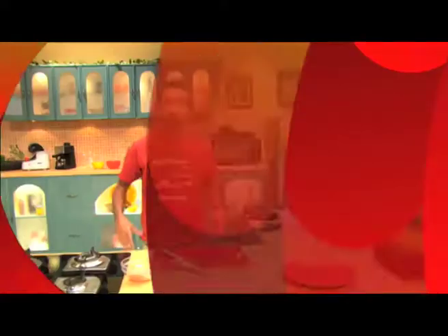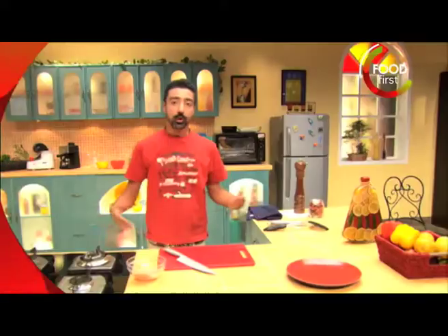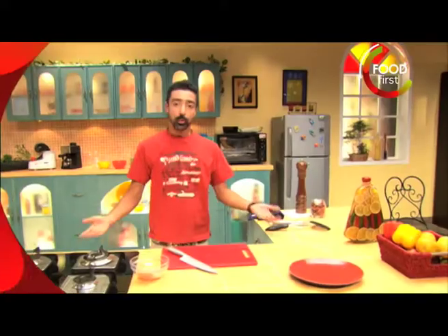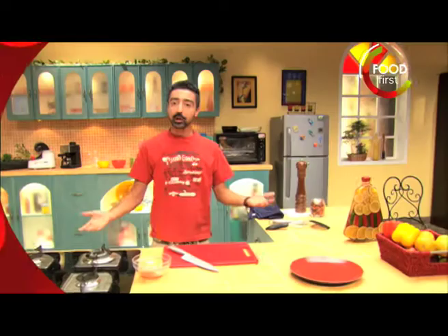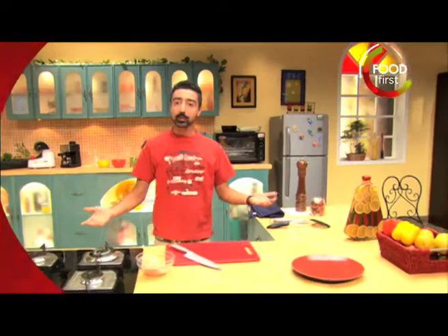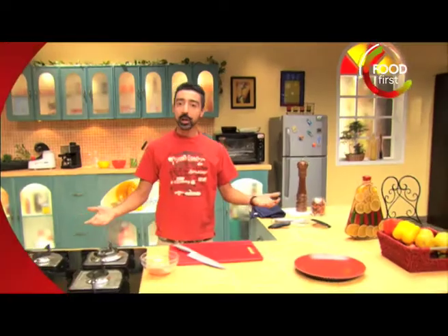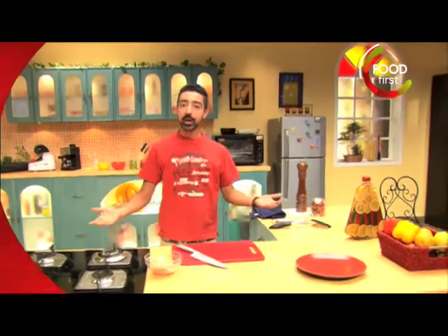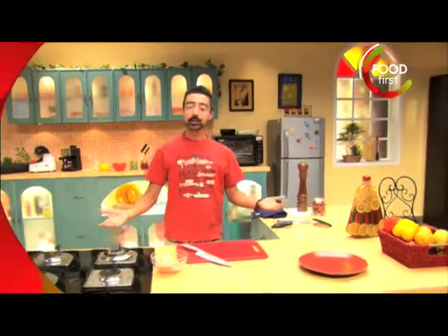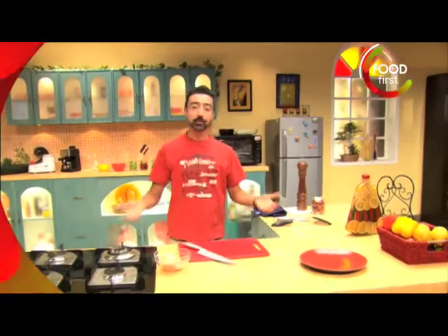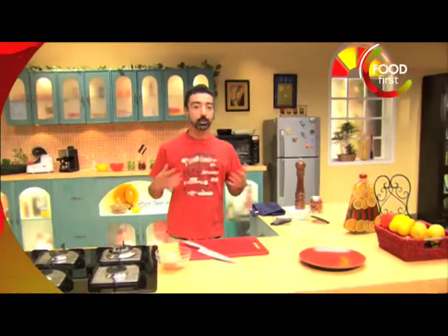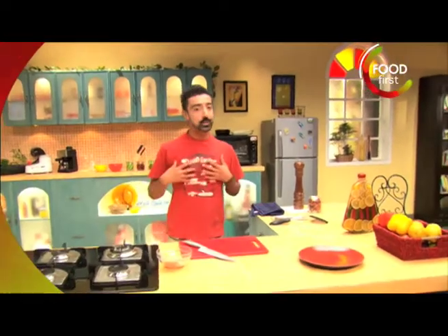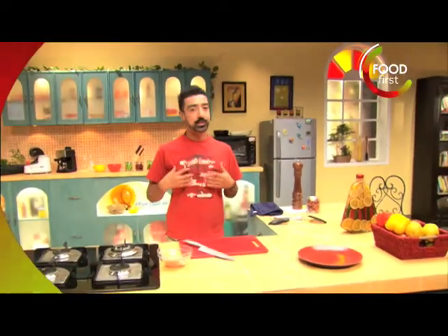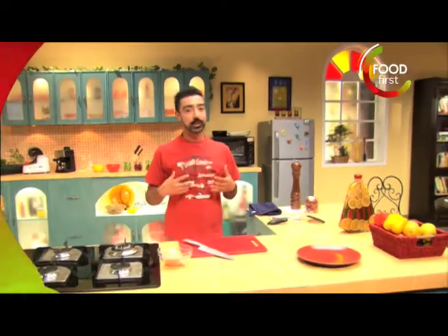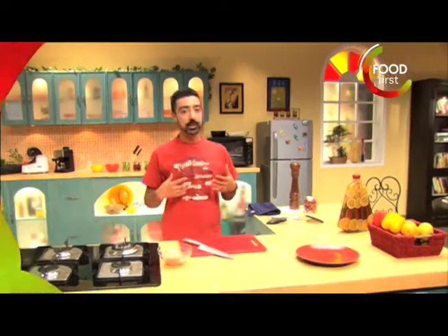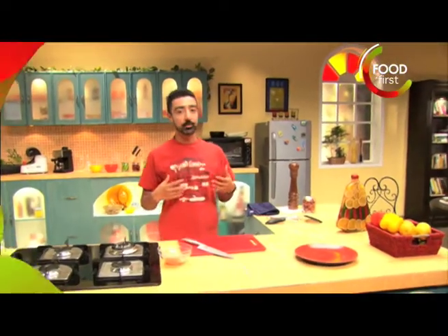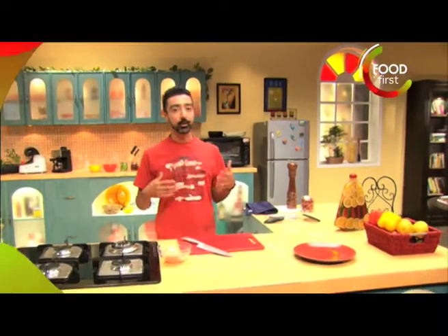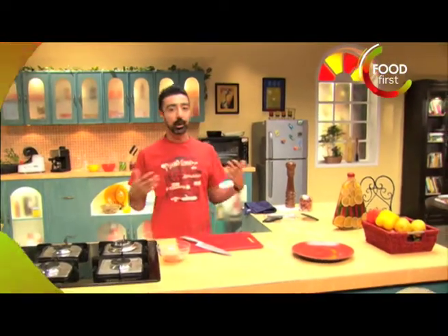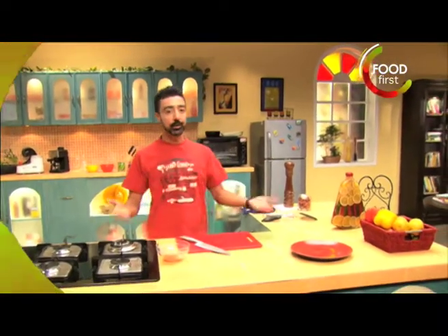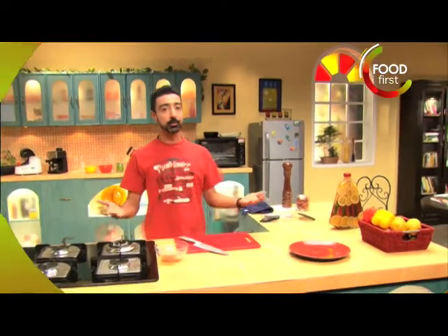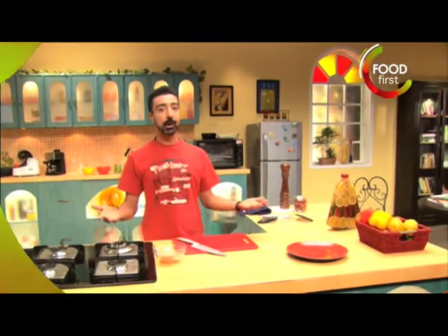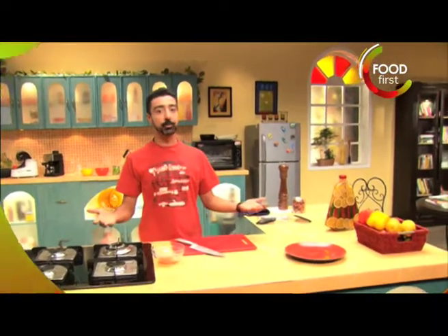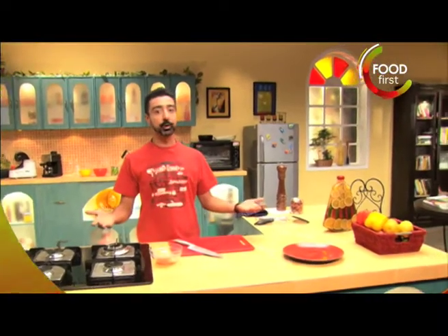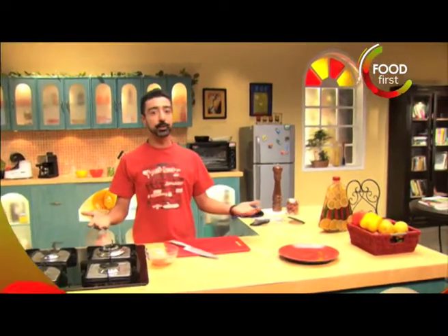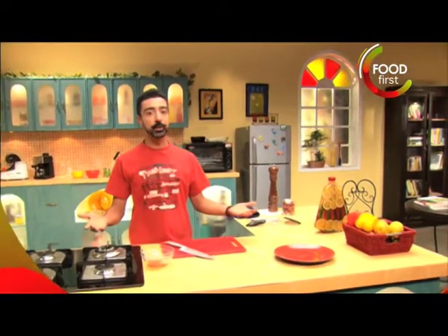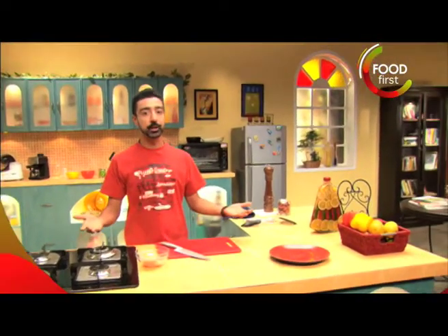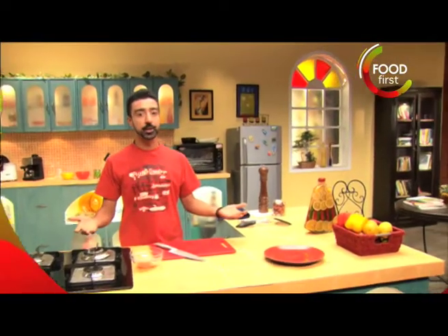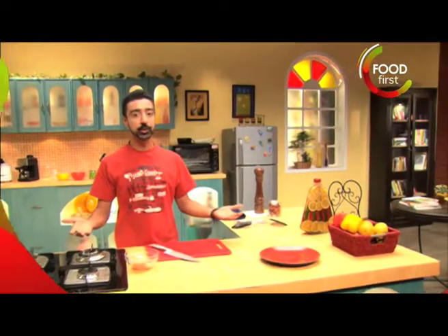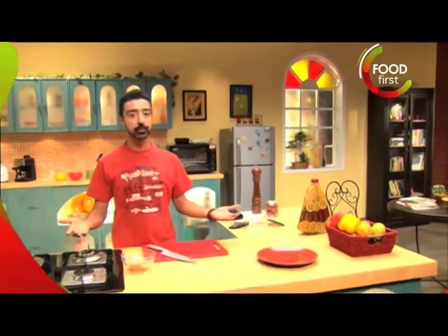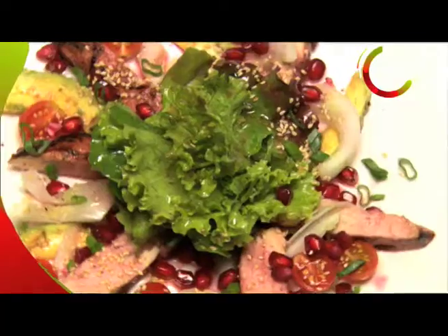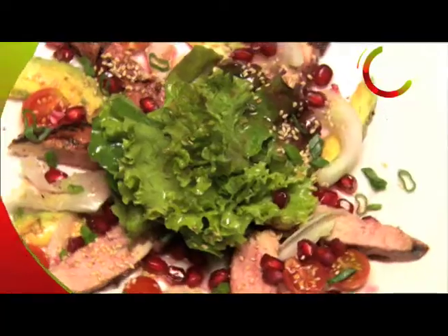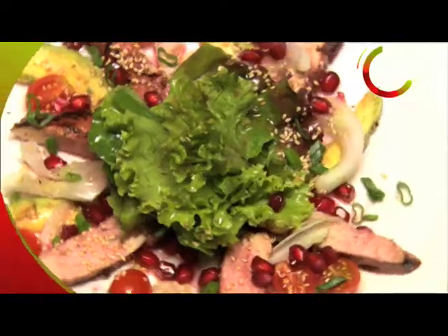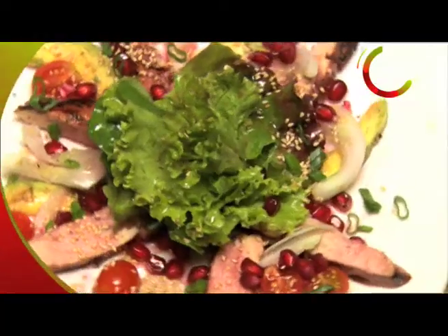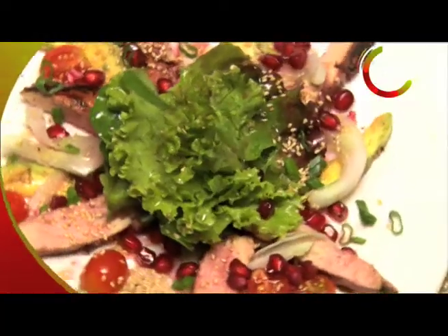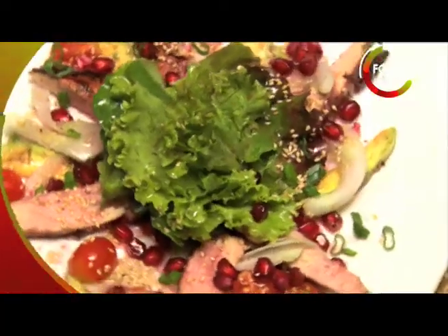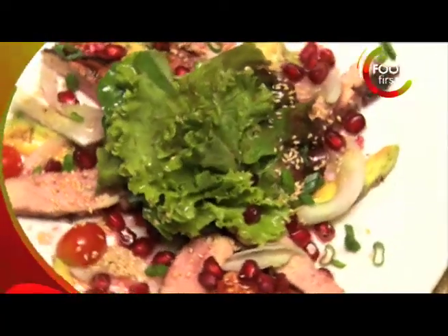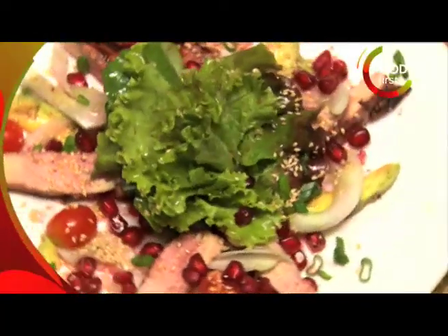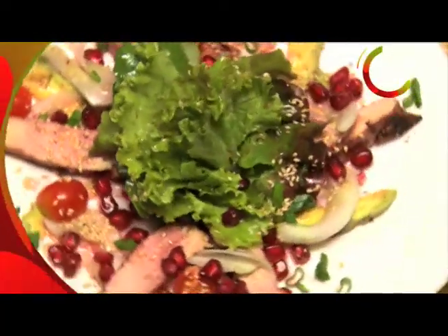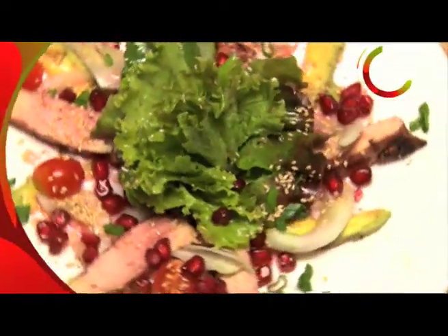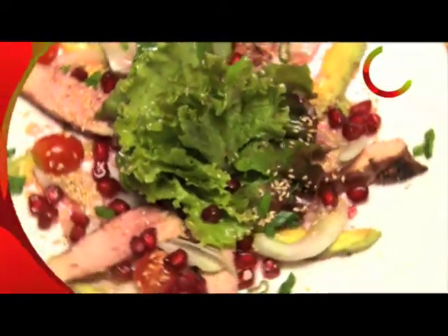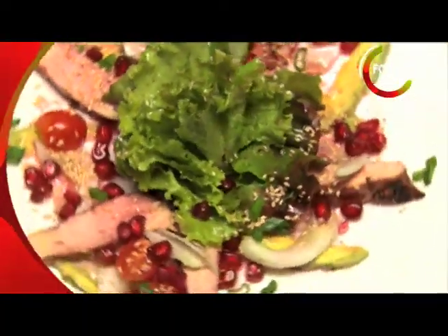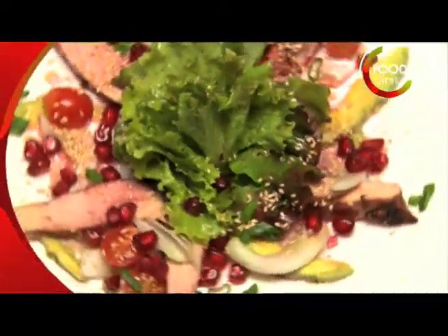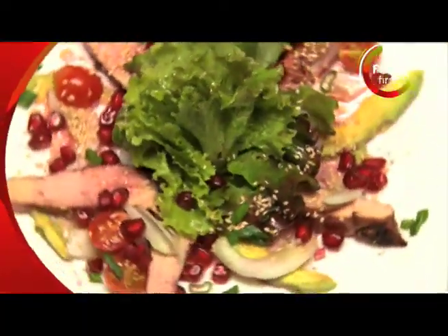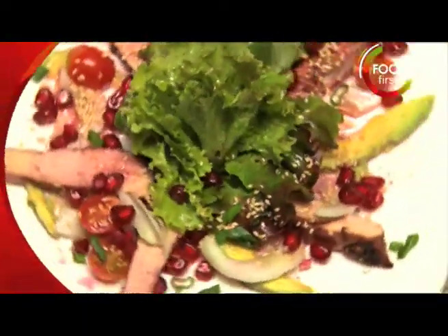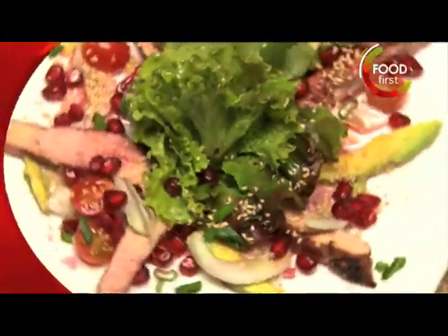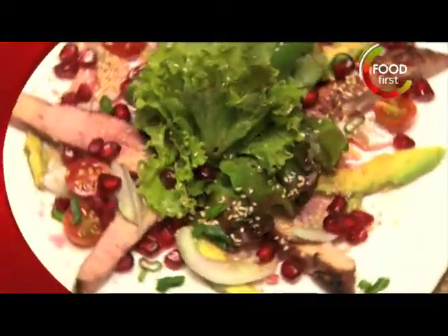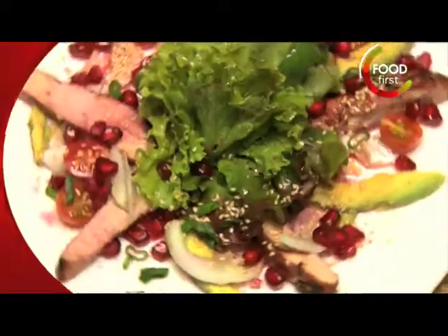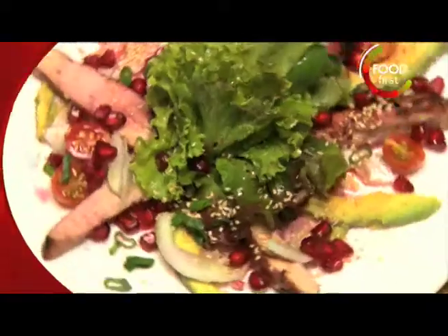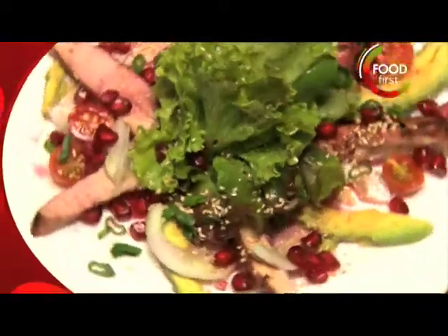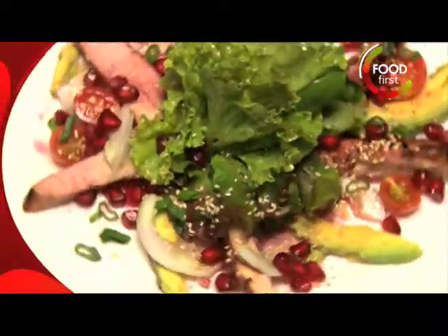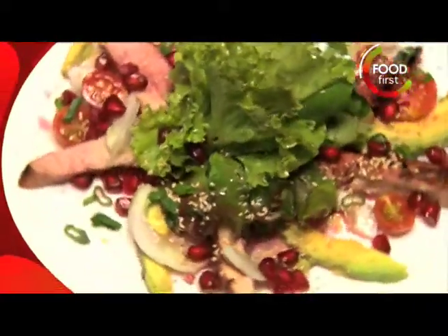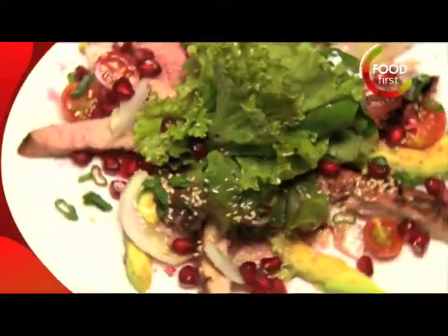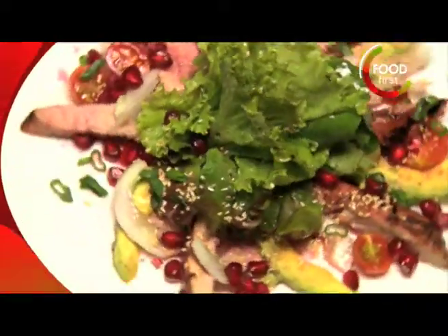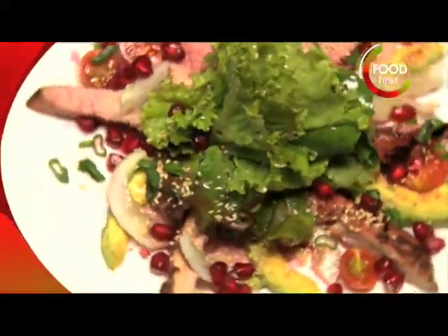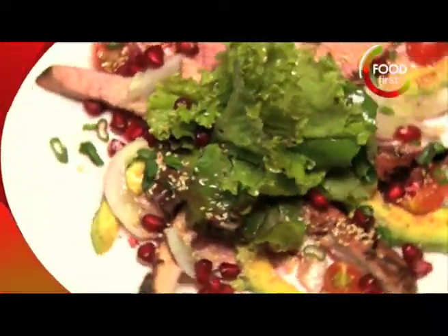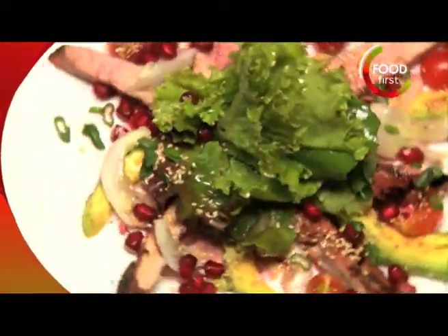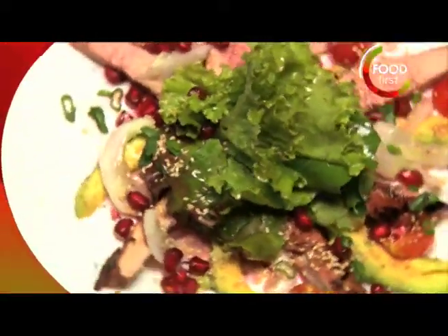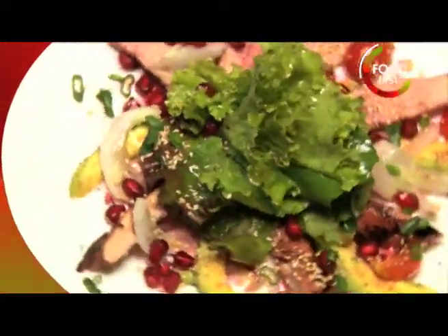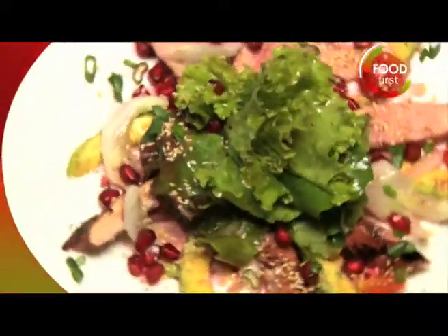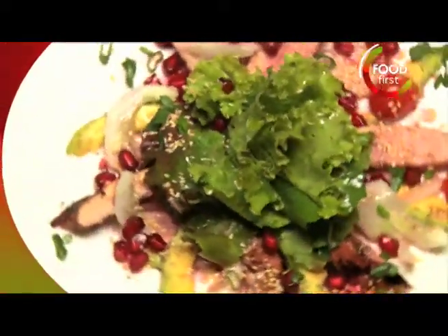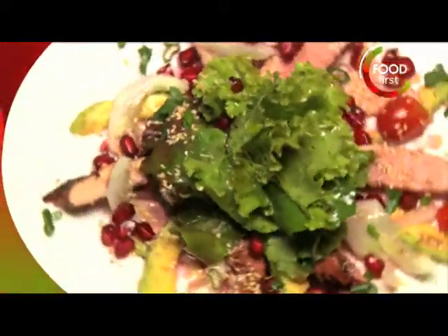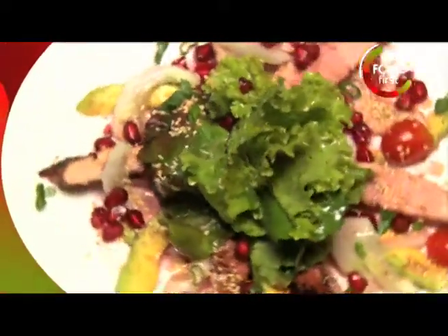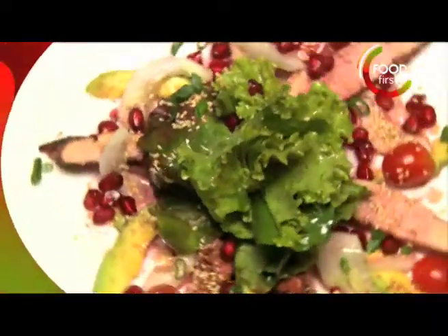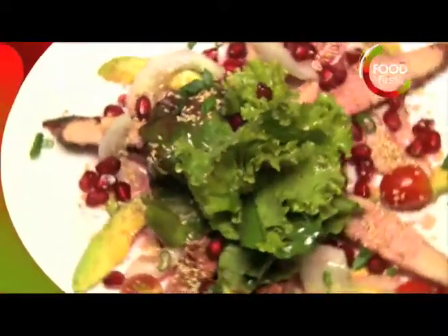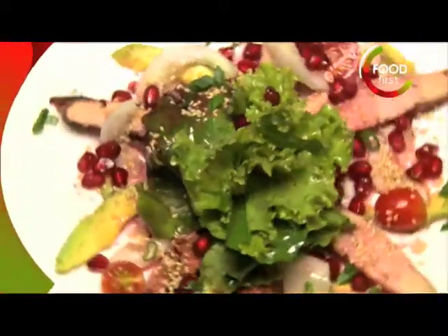Welcome guys, I'm Chris Saleem and welcome to my Bohemian Kitchen. We're gonna start off with a pomegranate chicken salad with rucola greens.